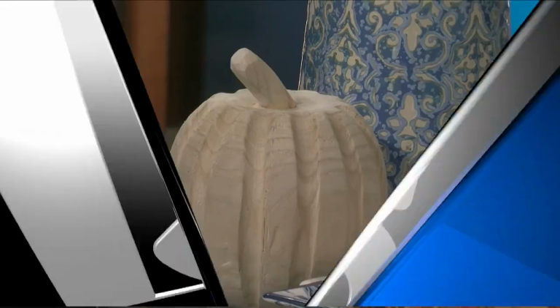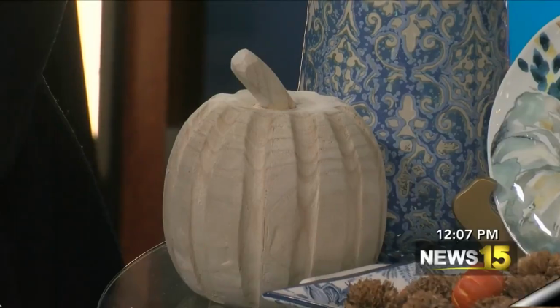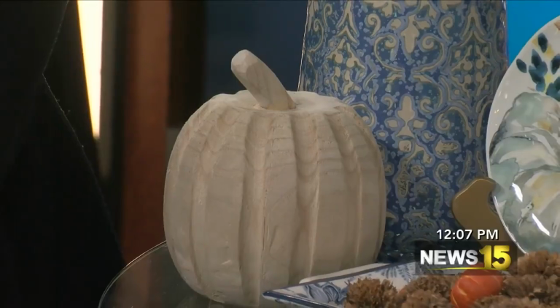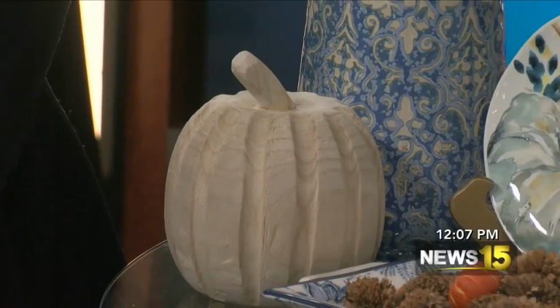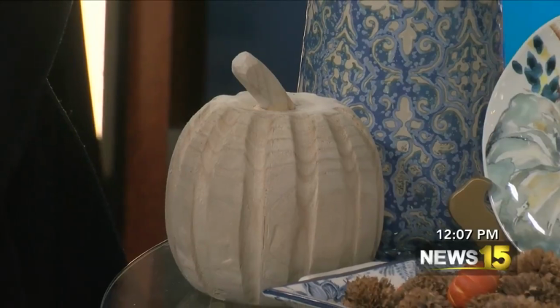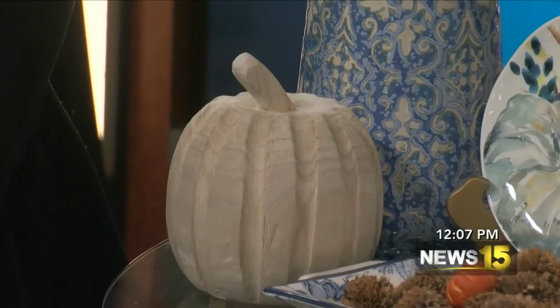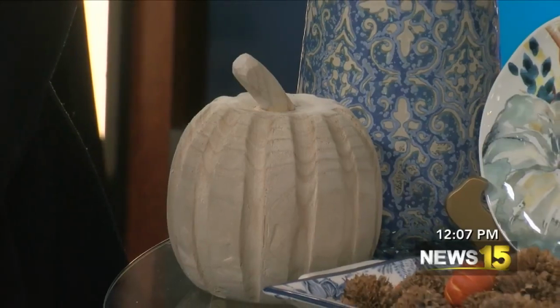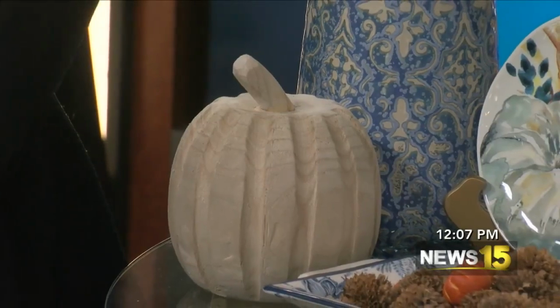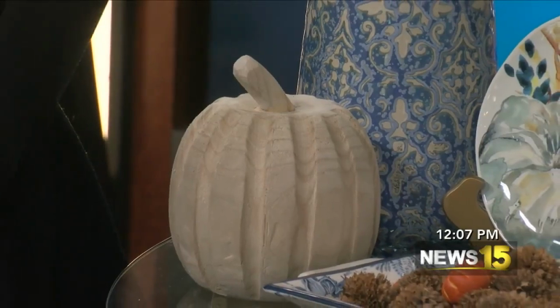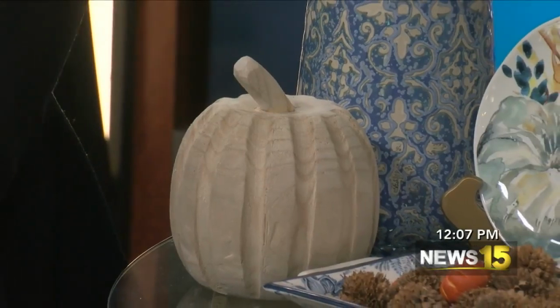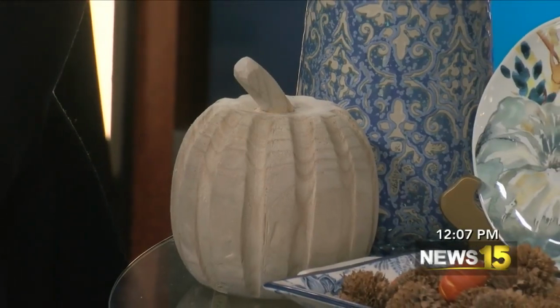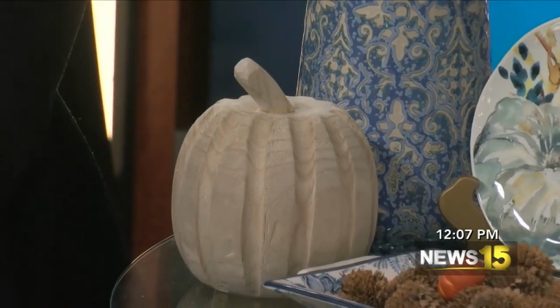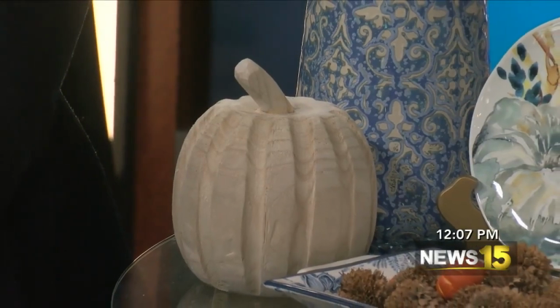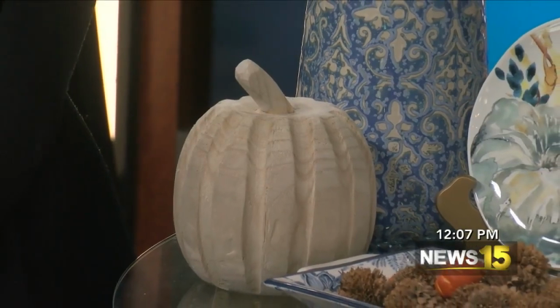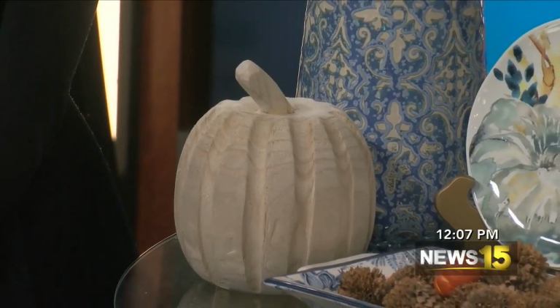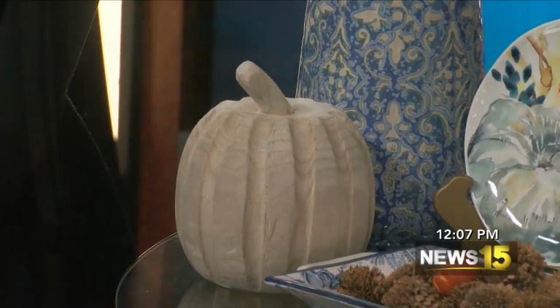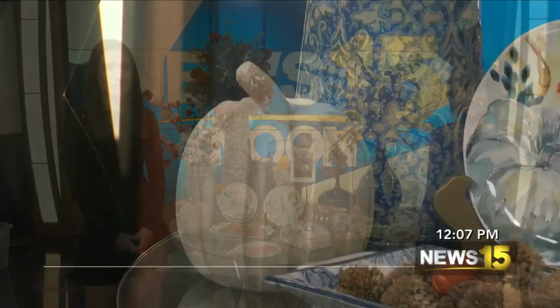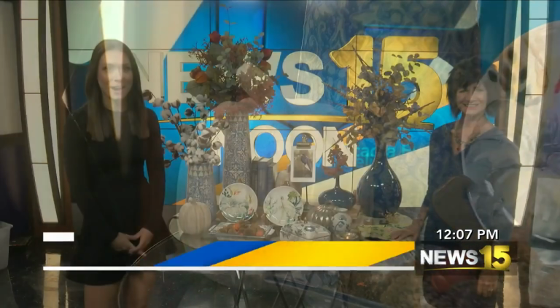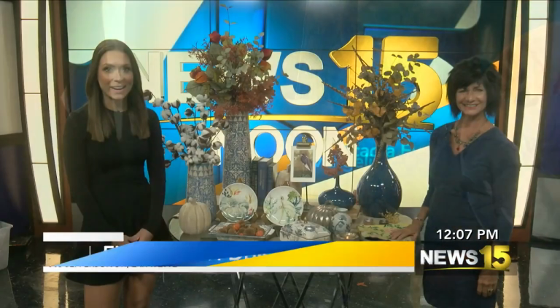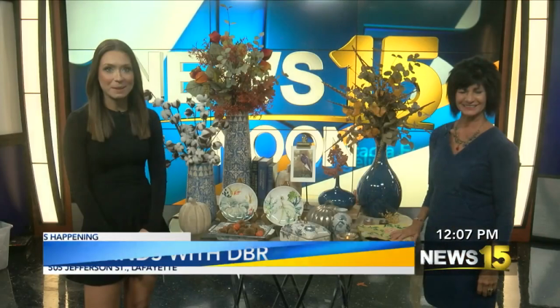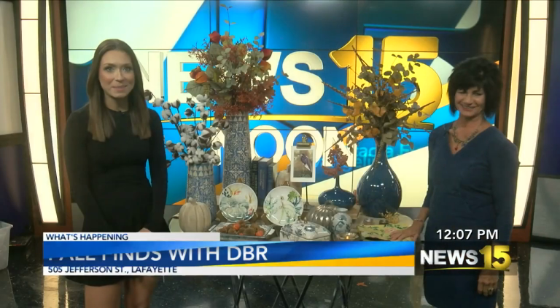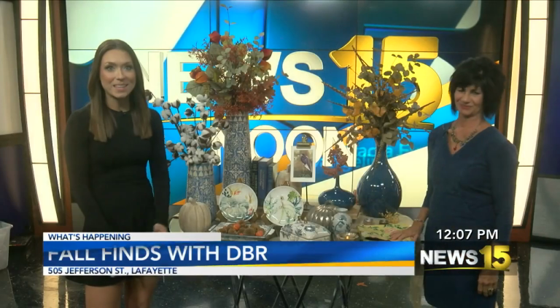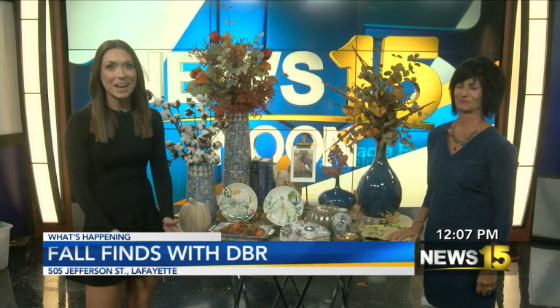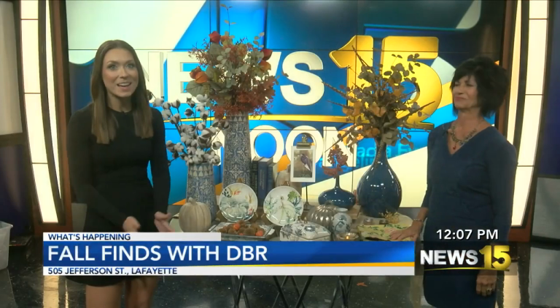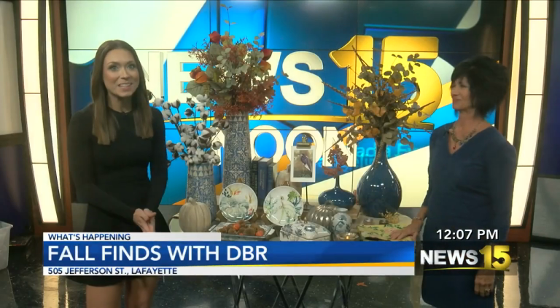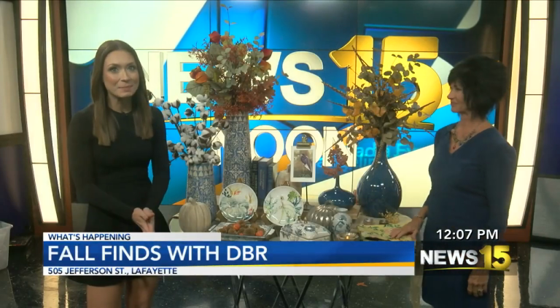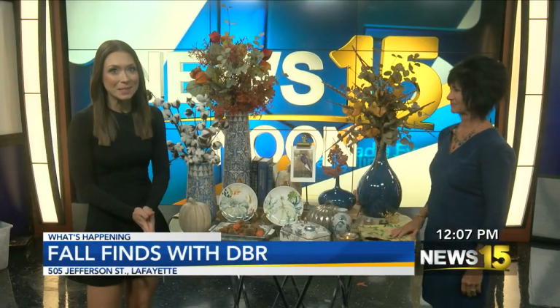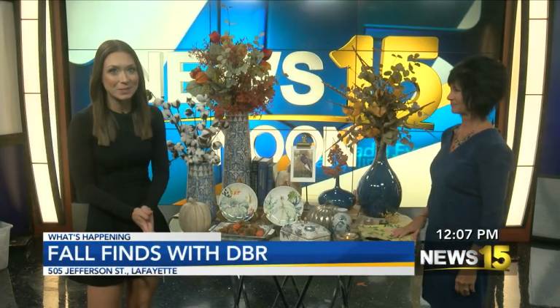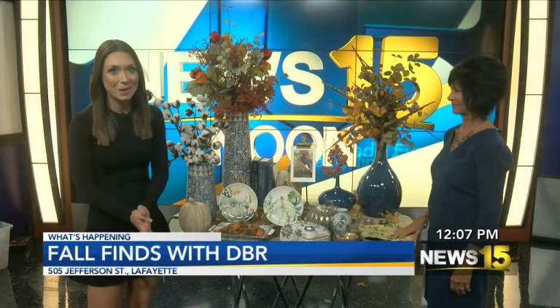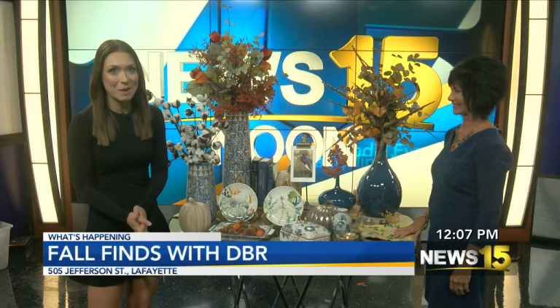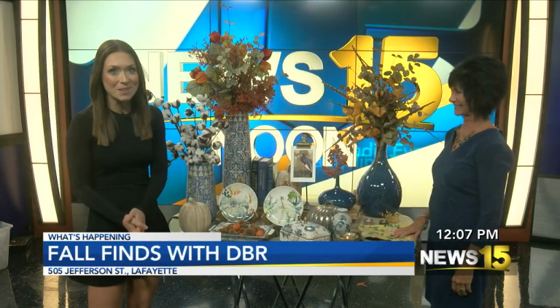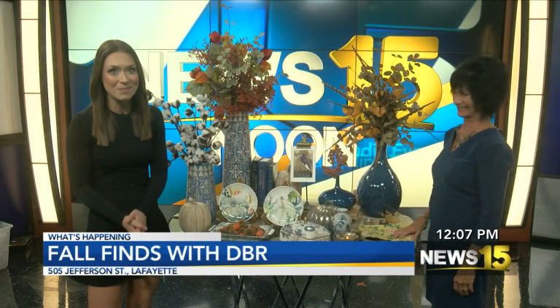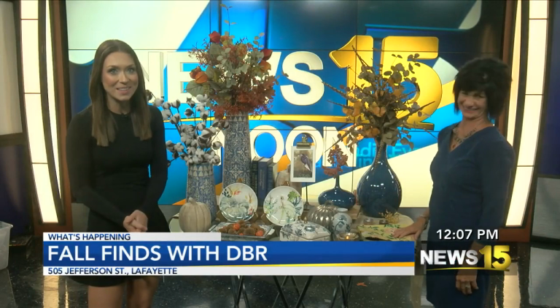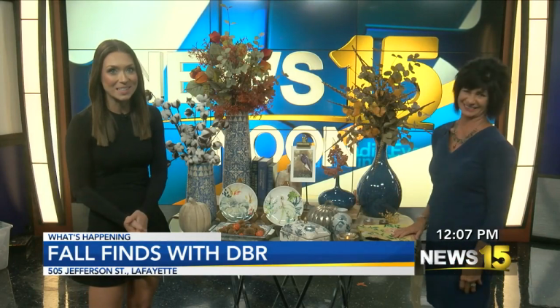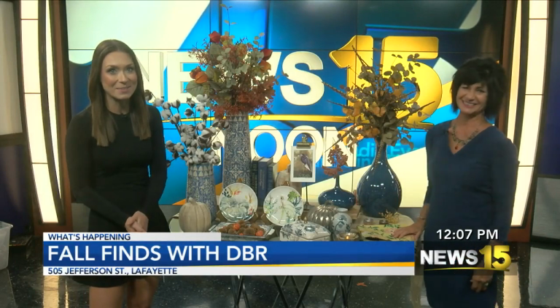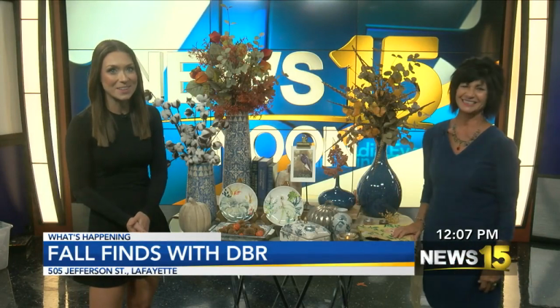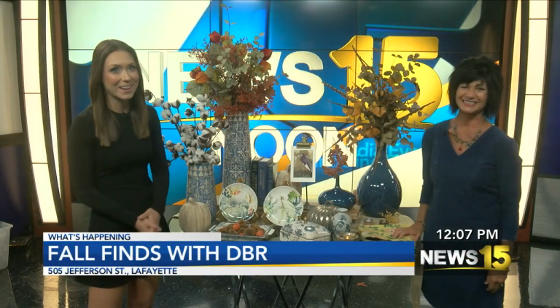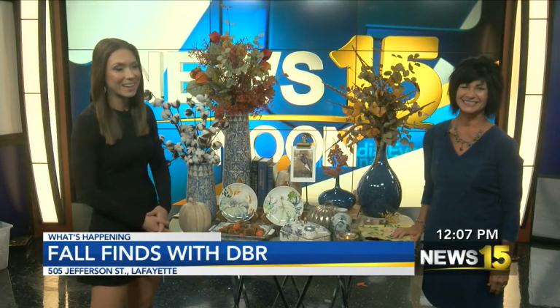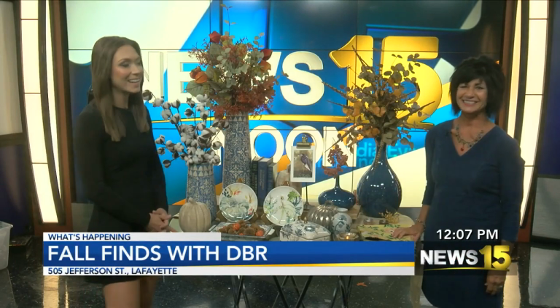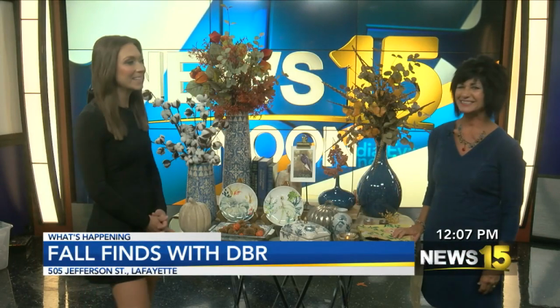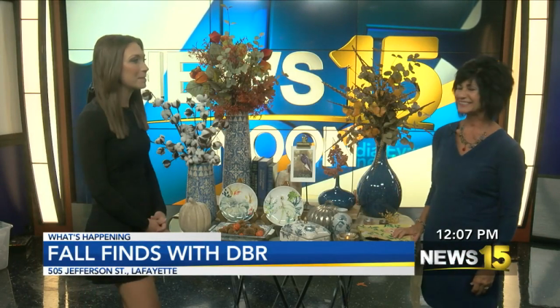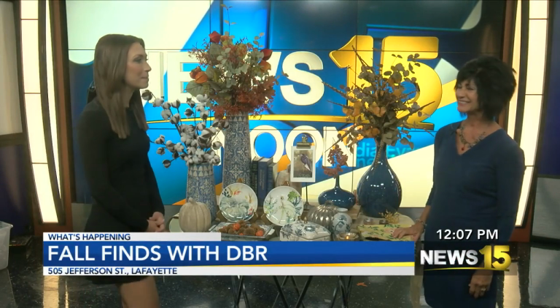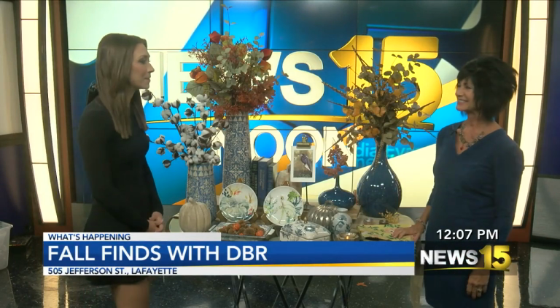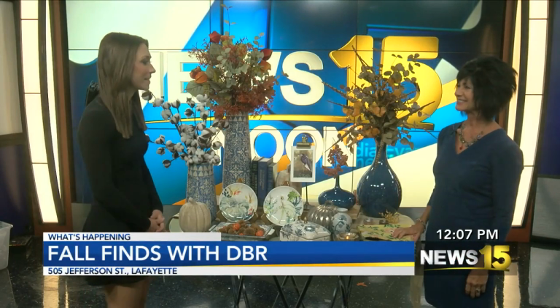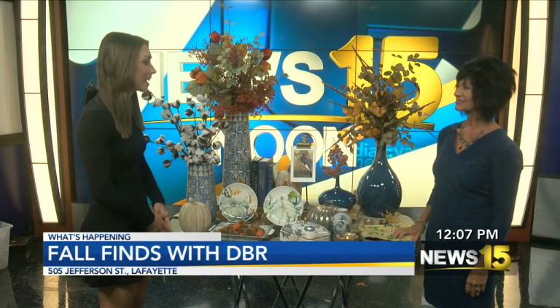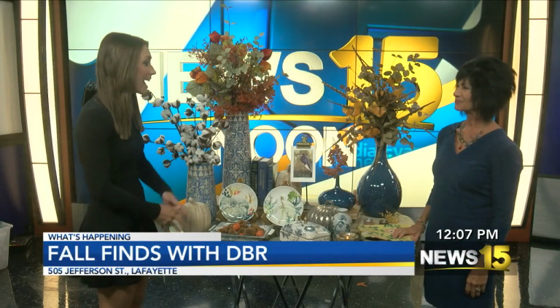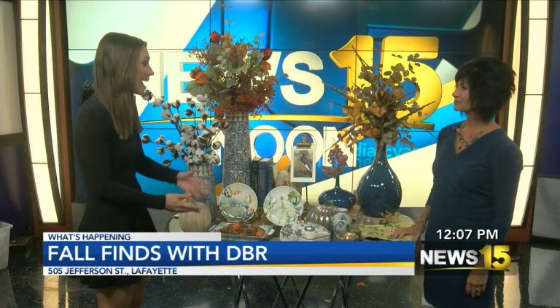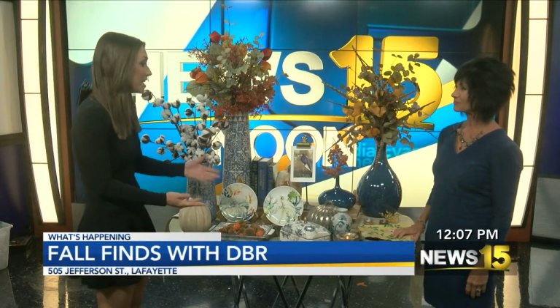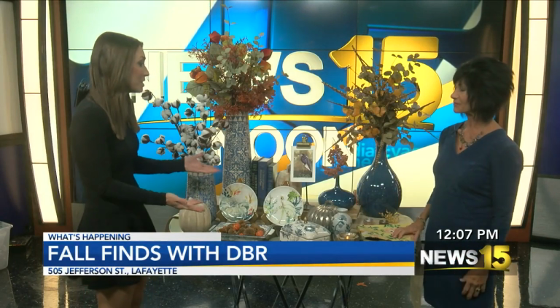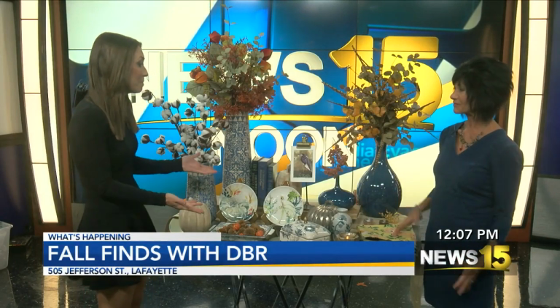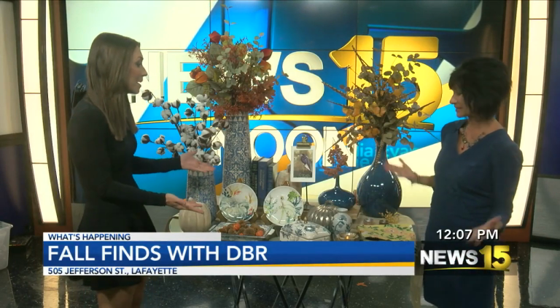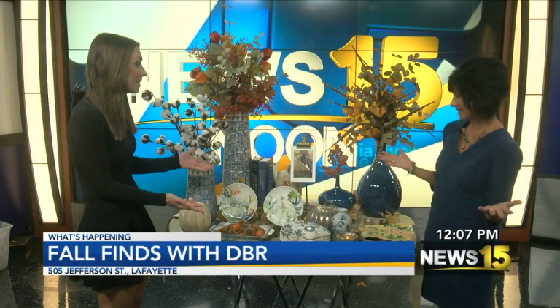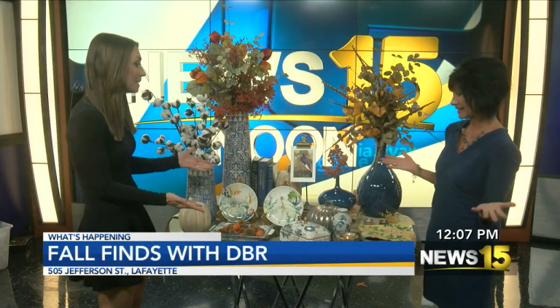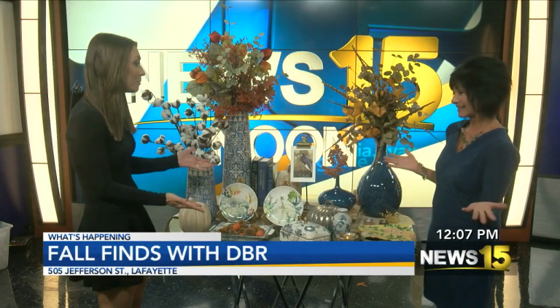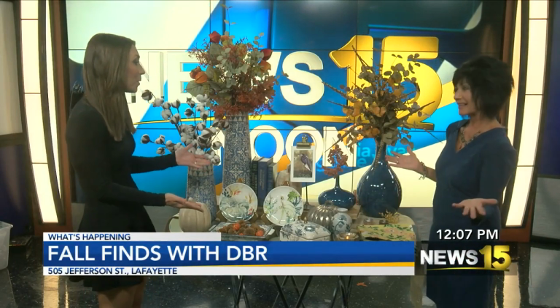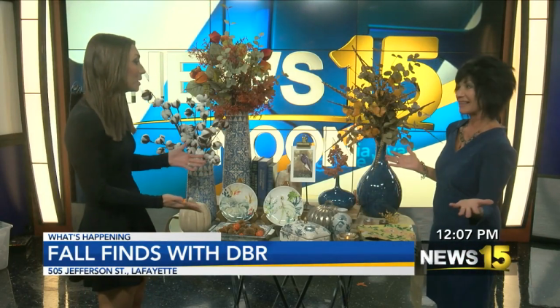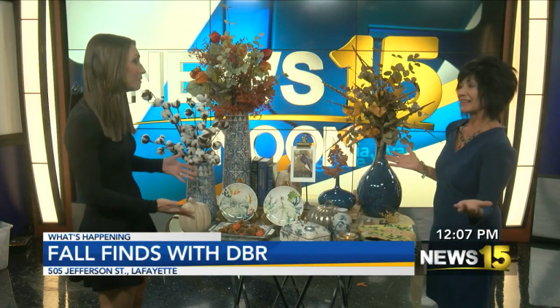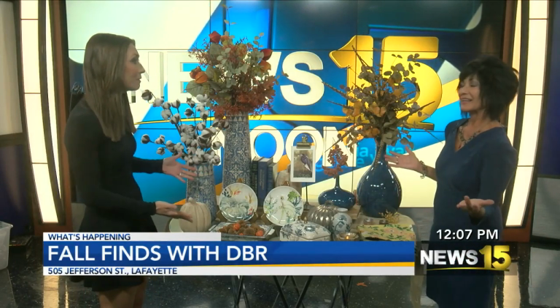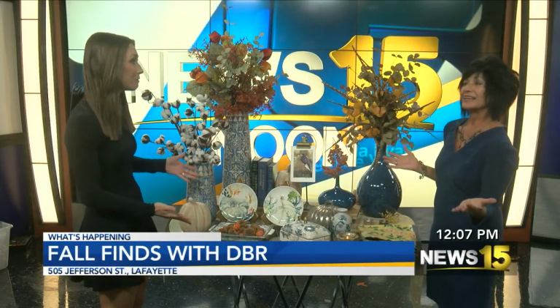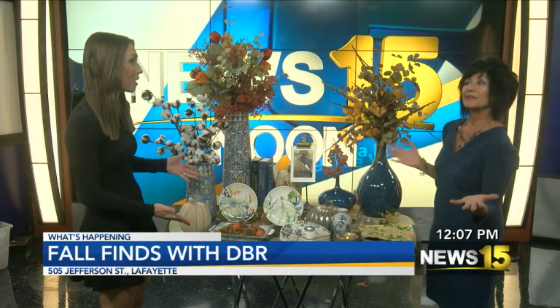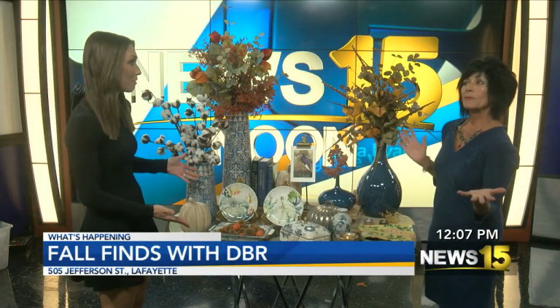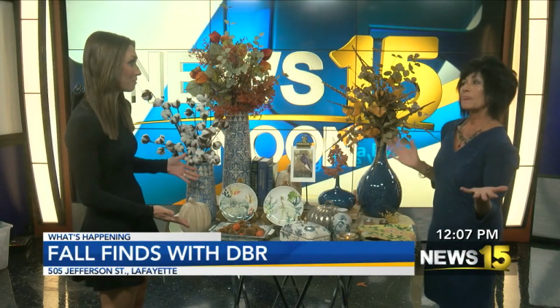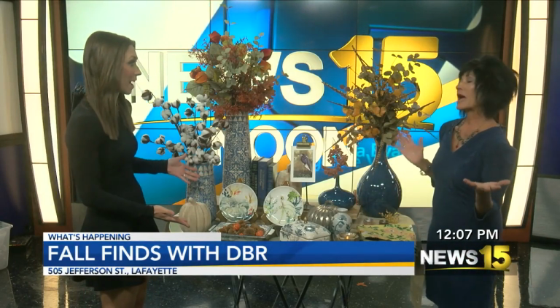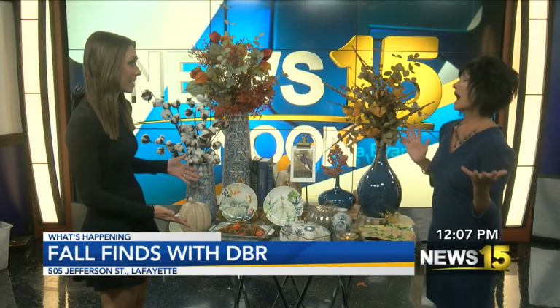Welcome back. It is a wonderful Friday because Miss Robin with DVR is in the building, and she brought some wonderful fall finds.